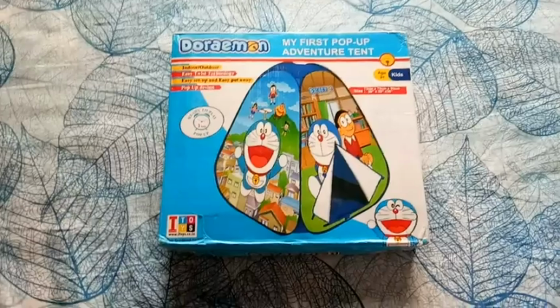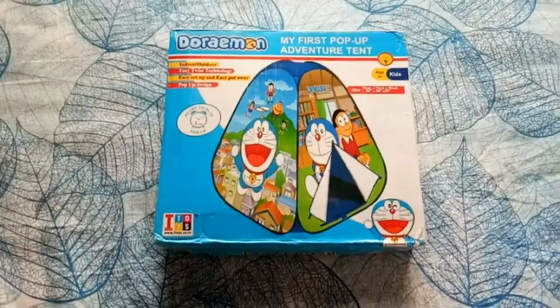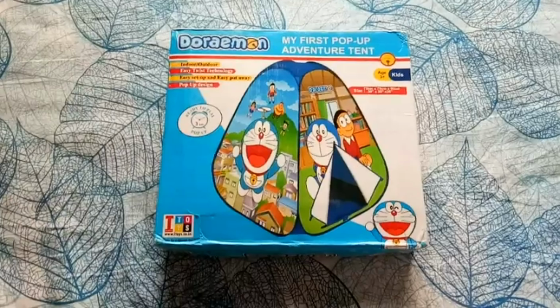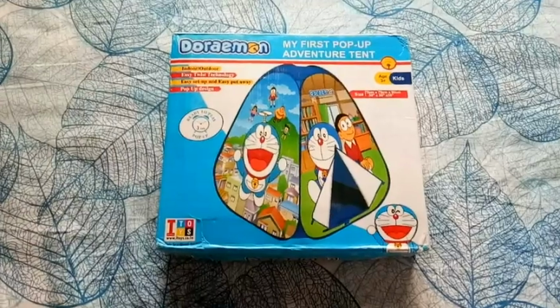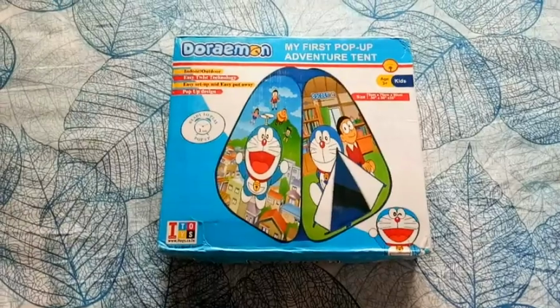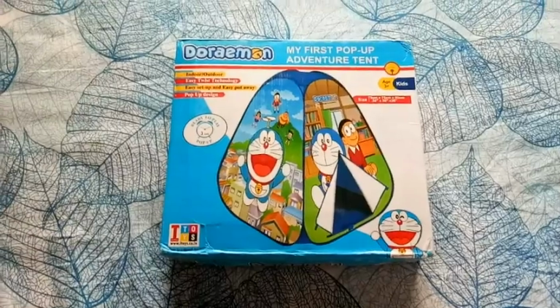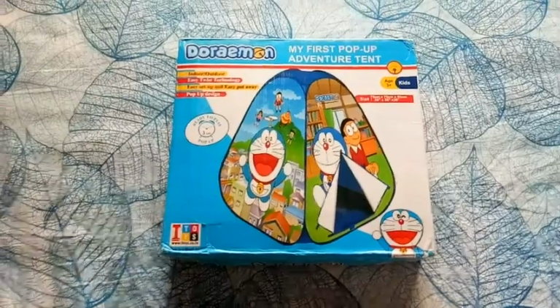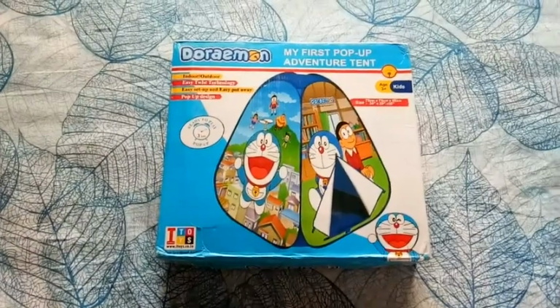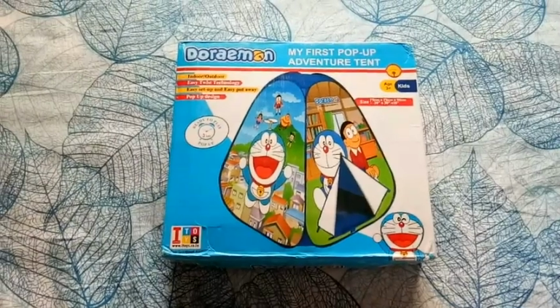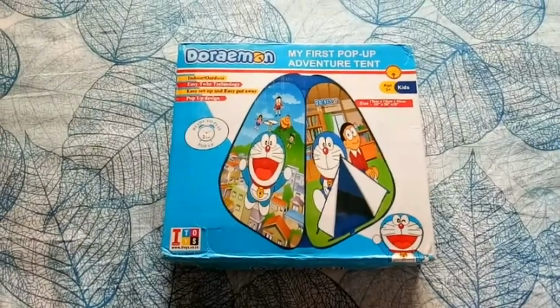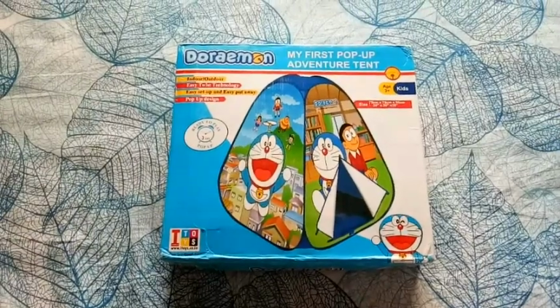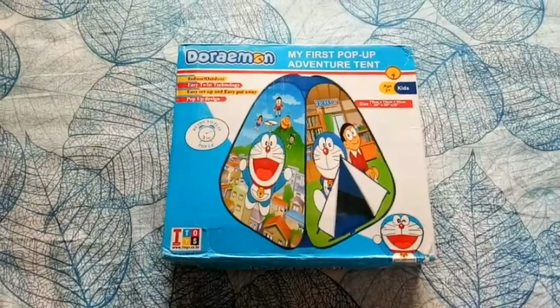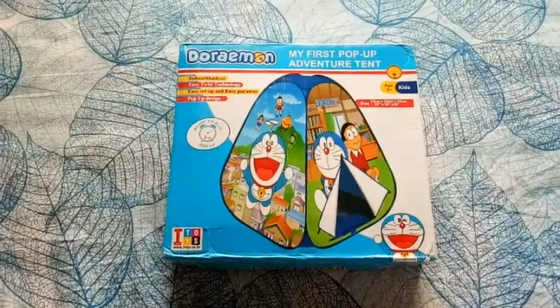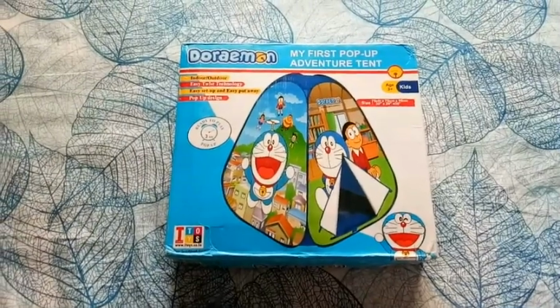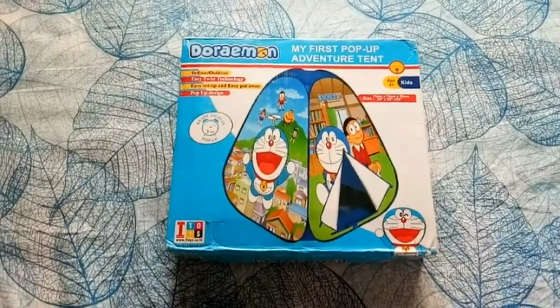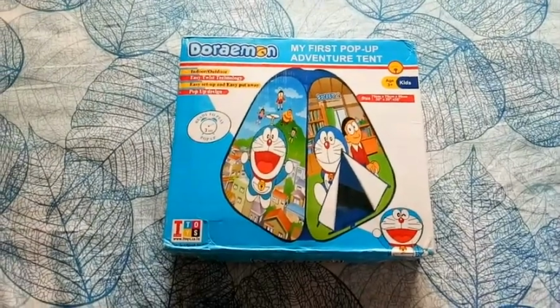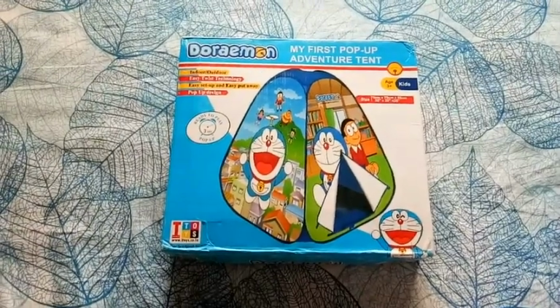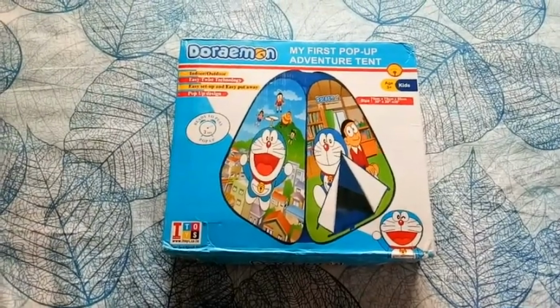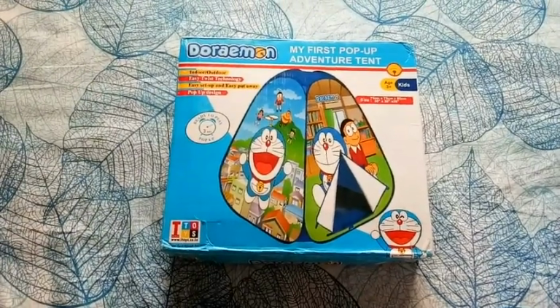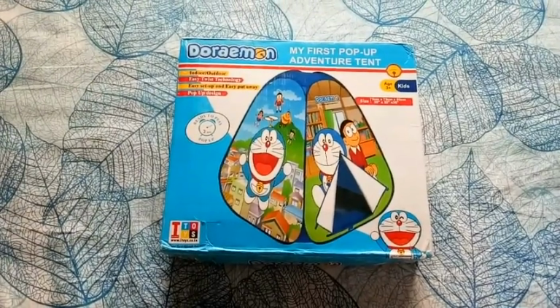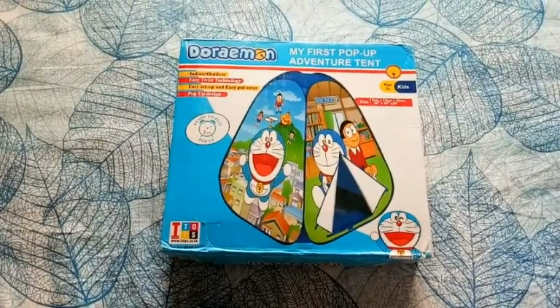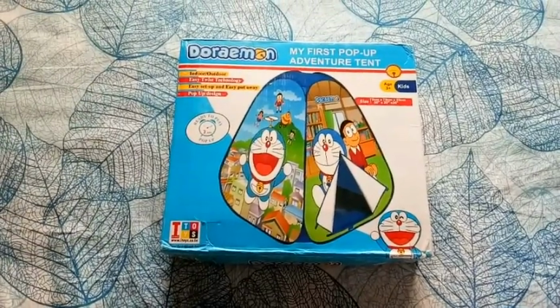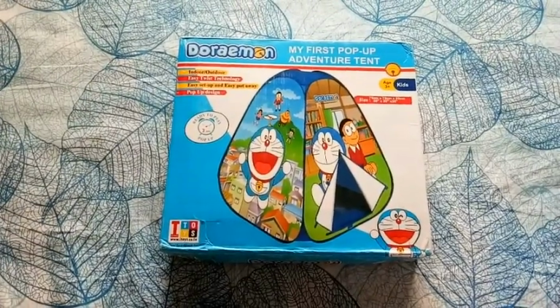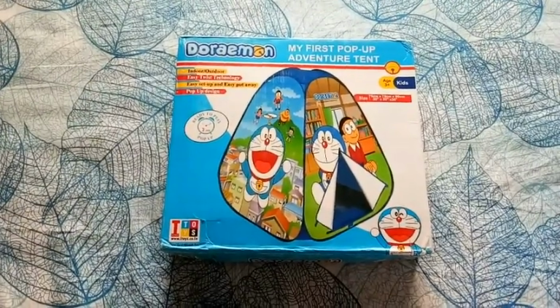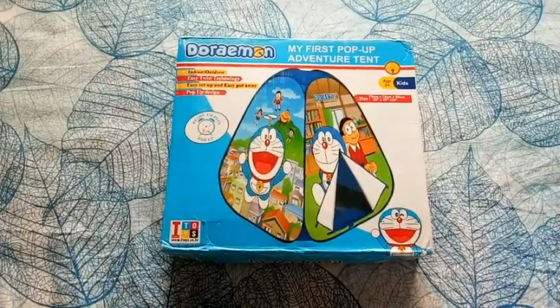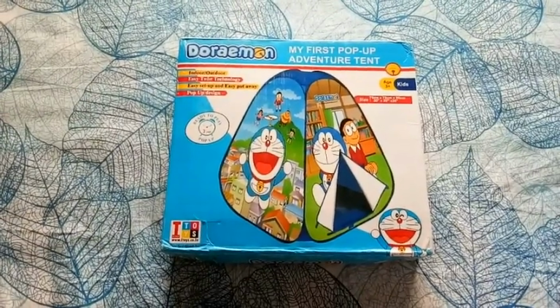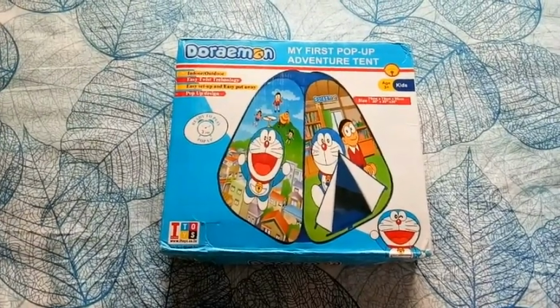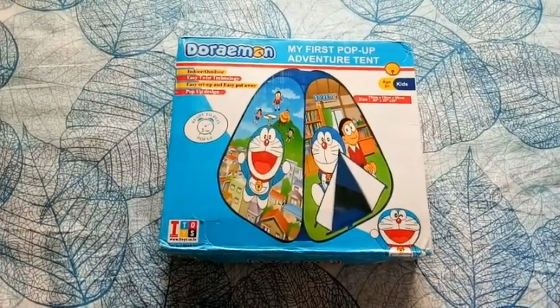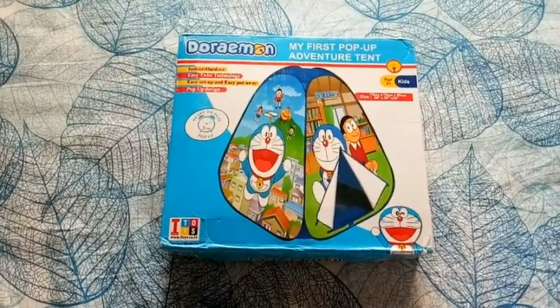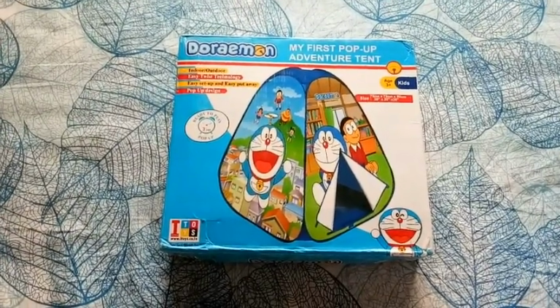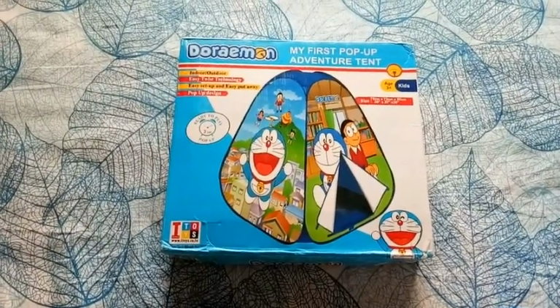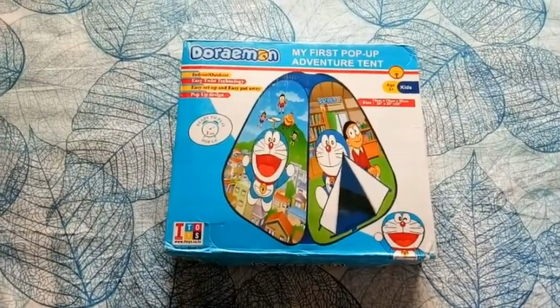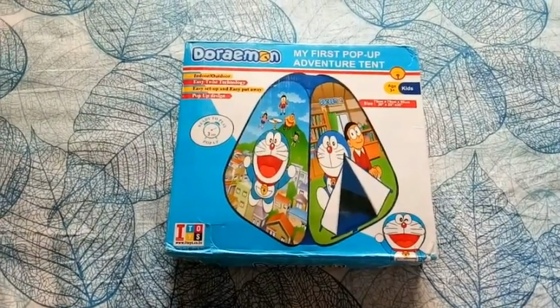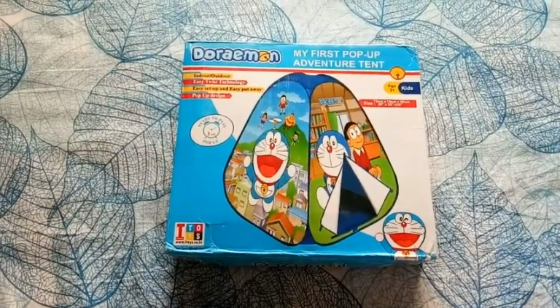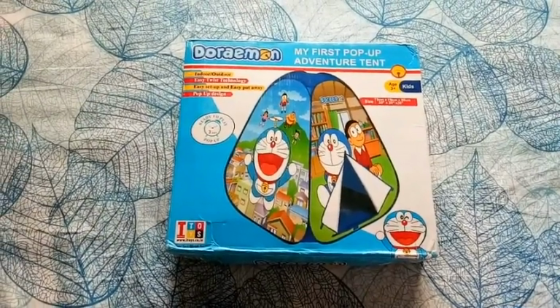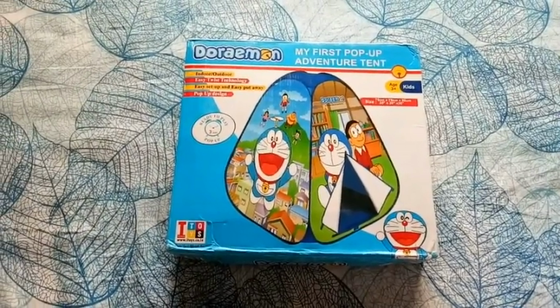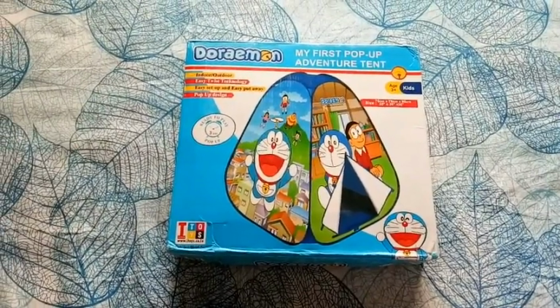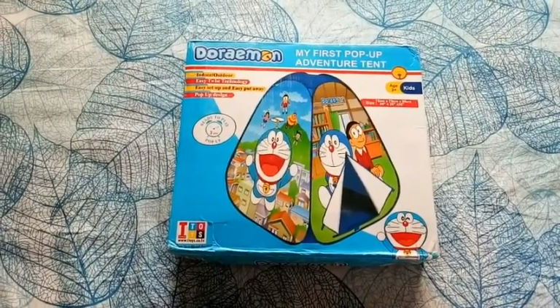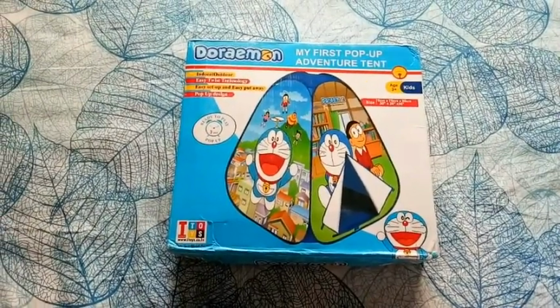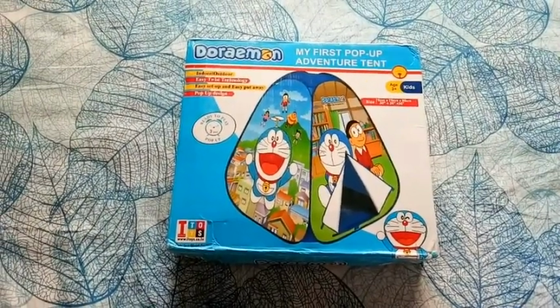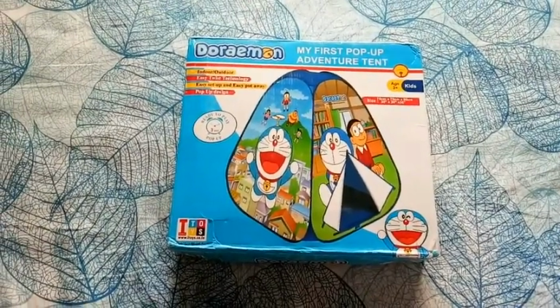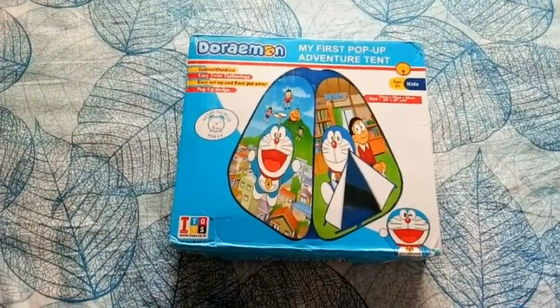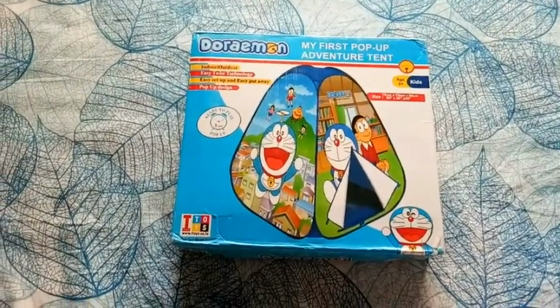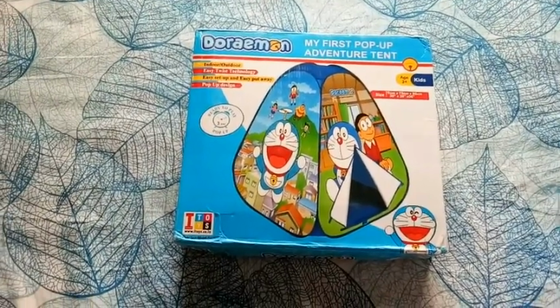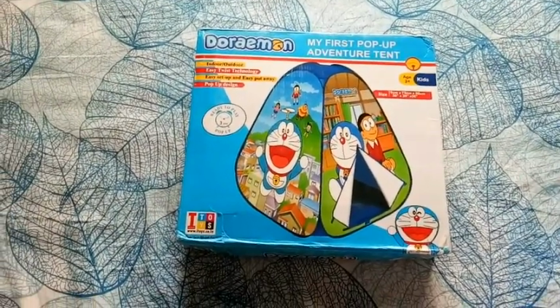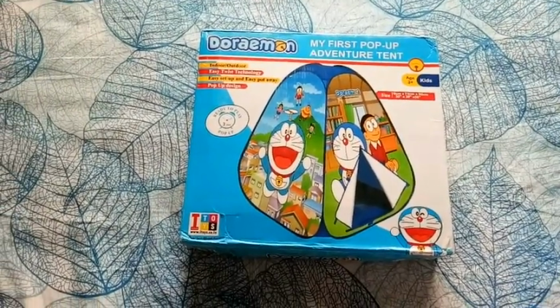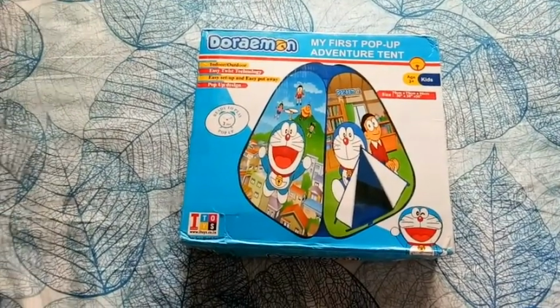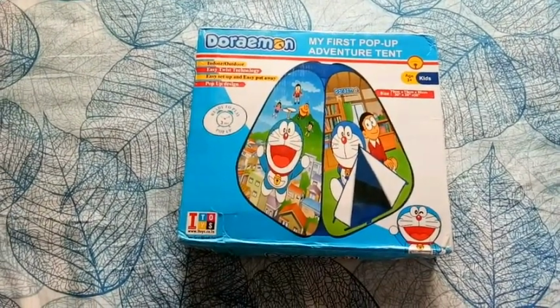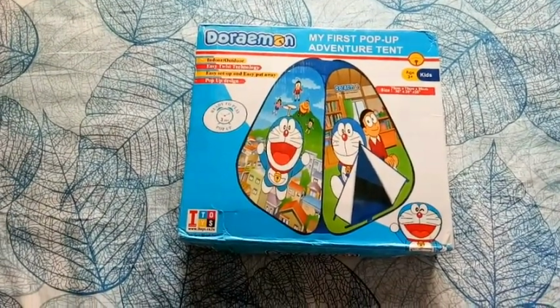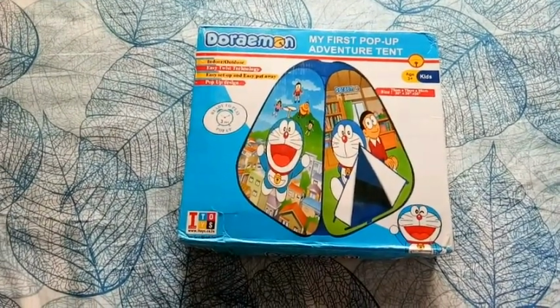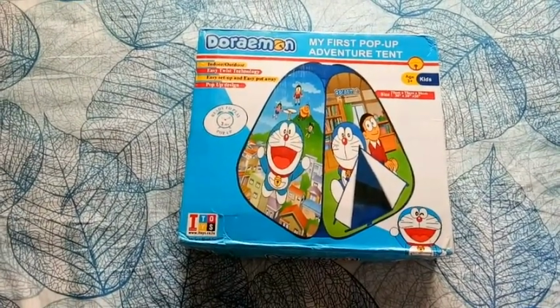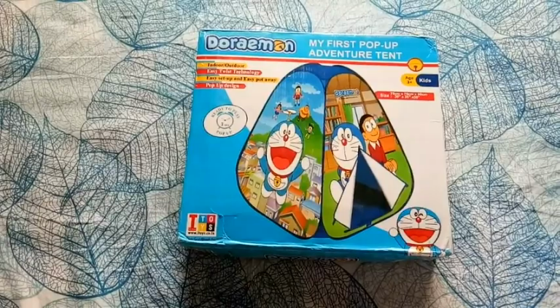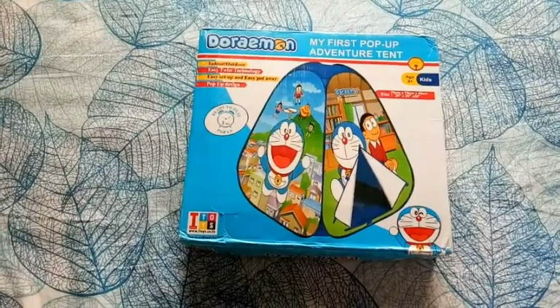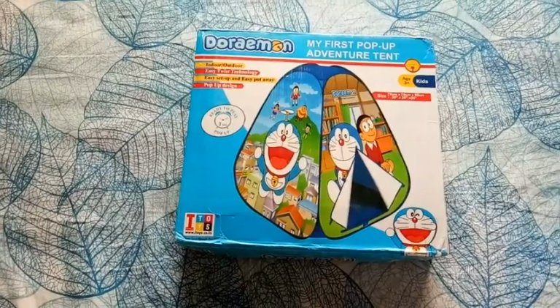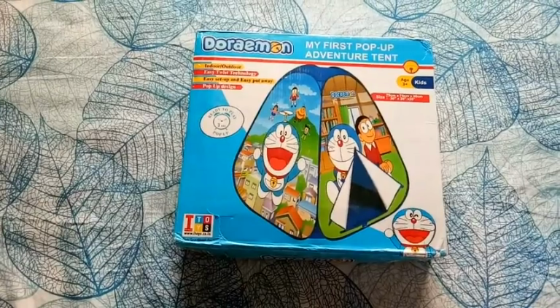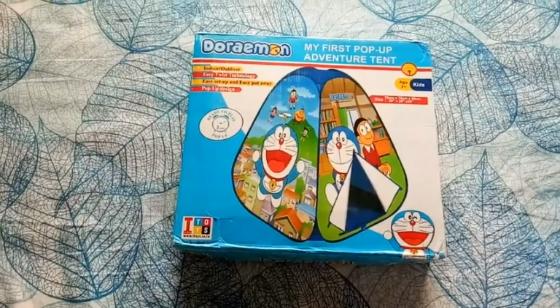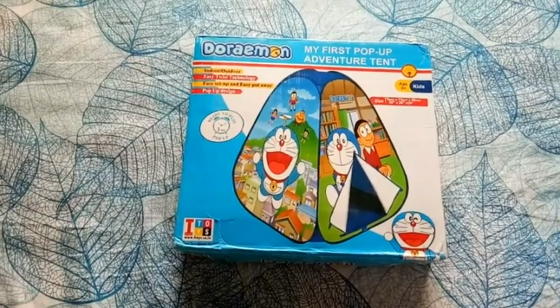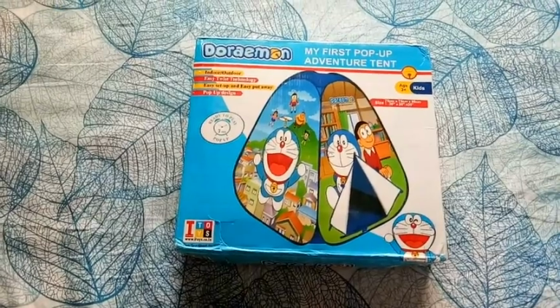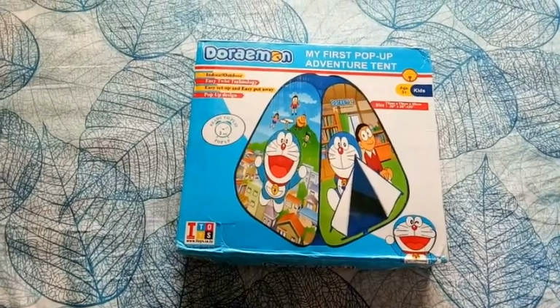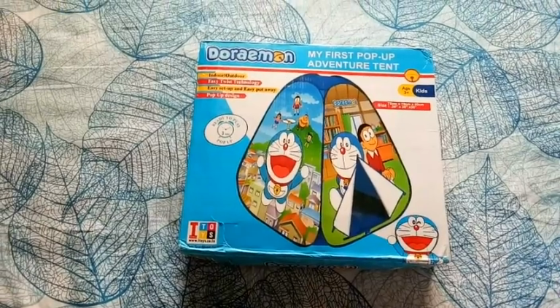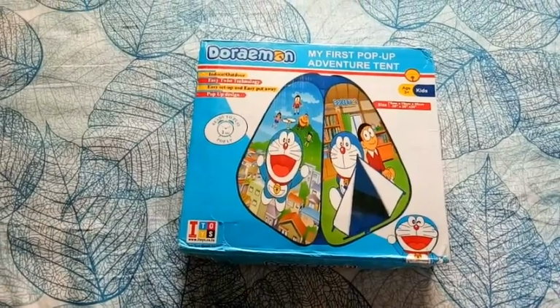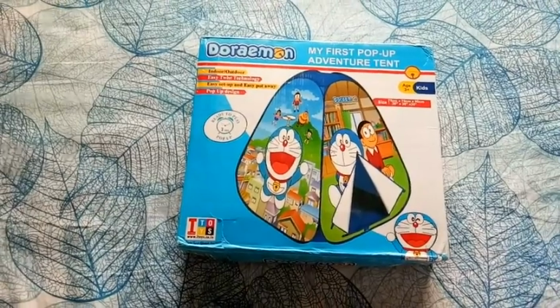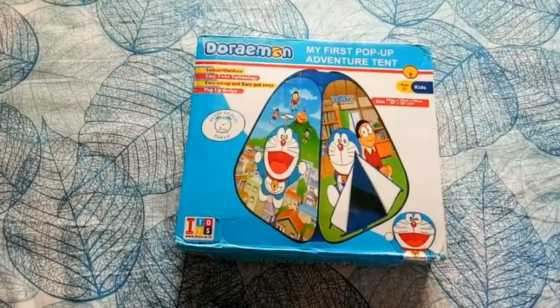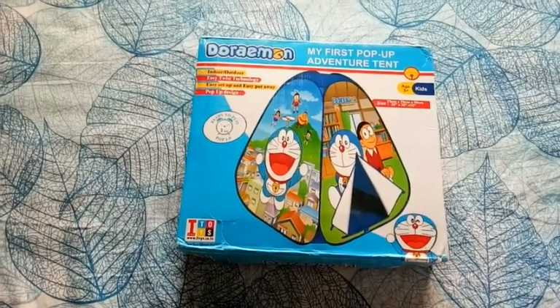Hey friends, hi, hello, welcome to my channel. Today I am going to unbox this tent house which I ordered from 1st Cry.